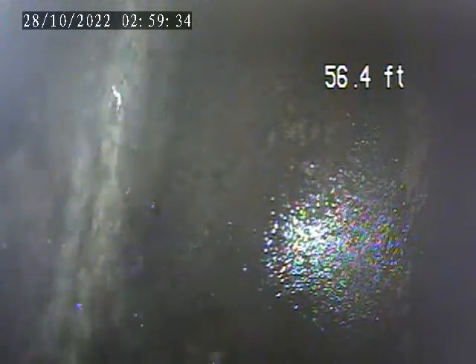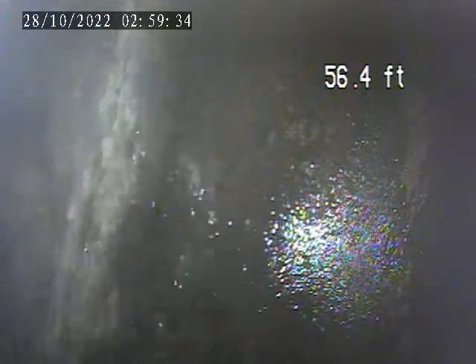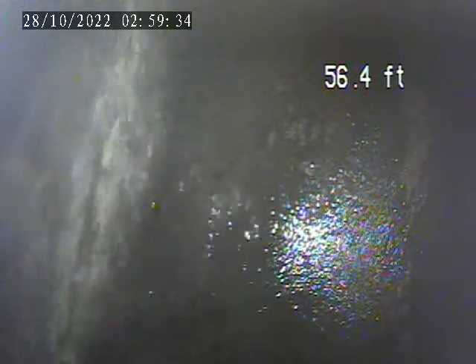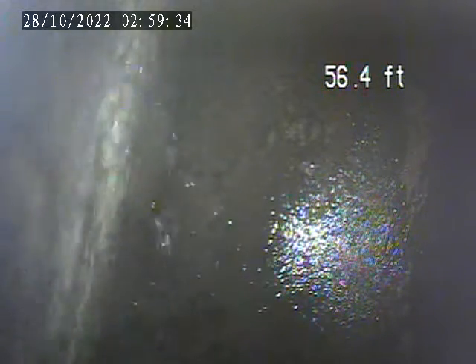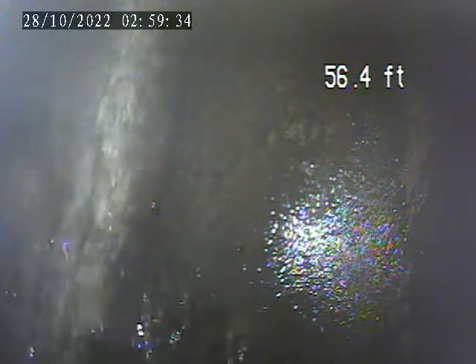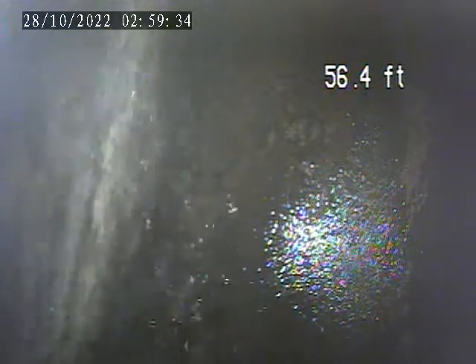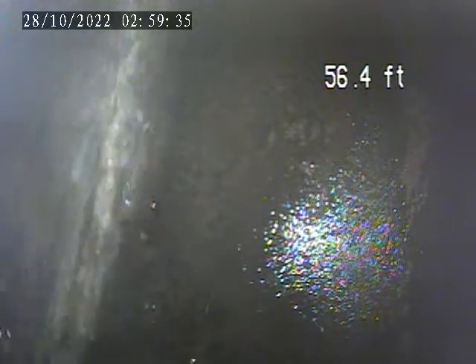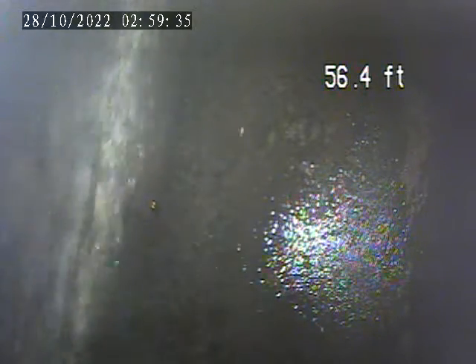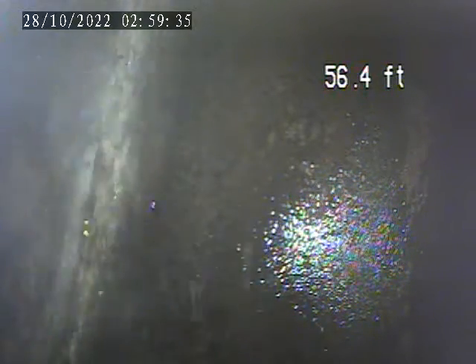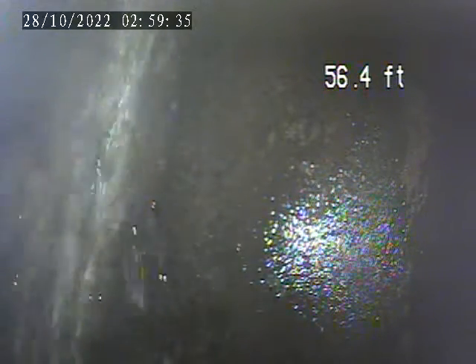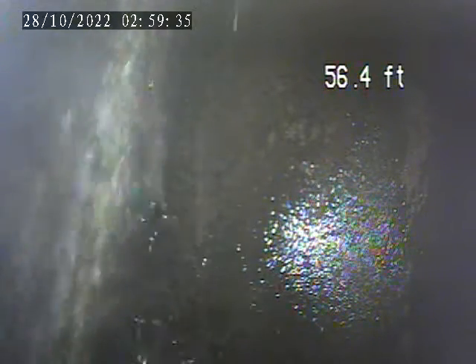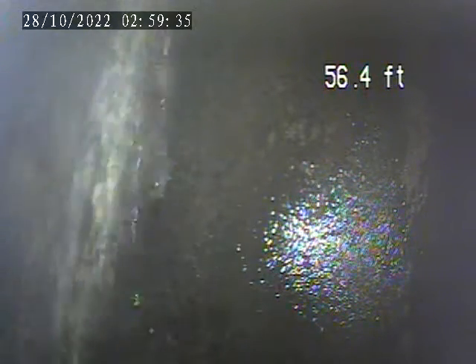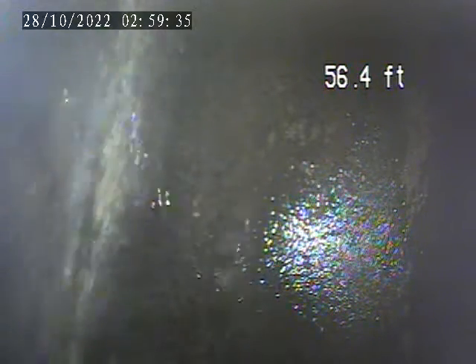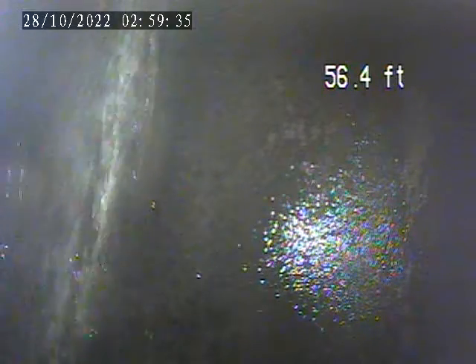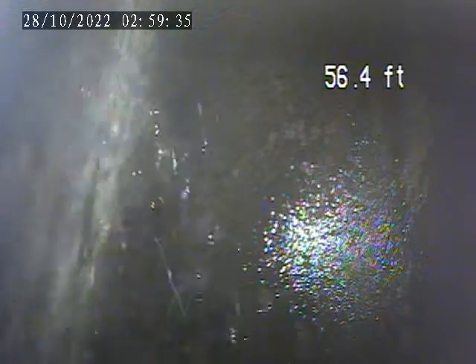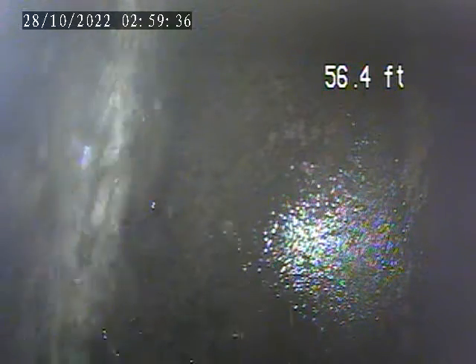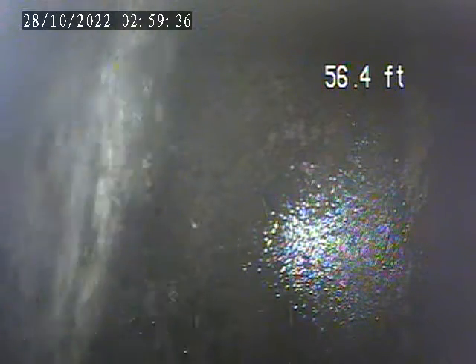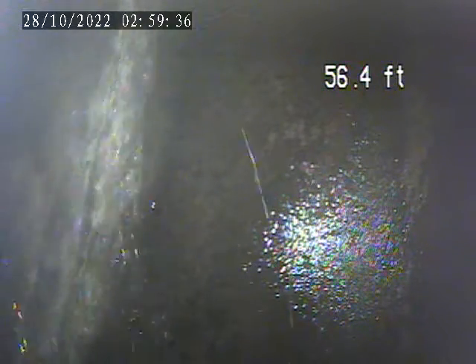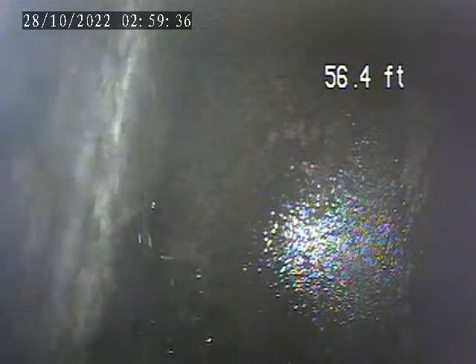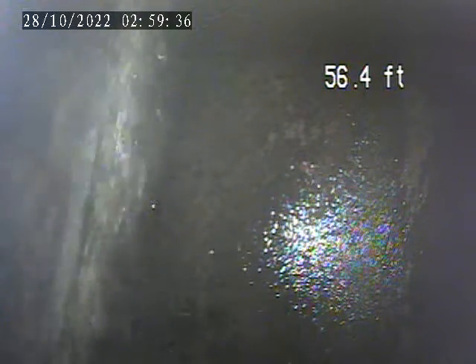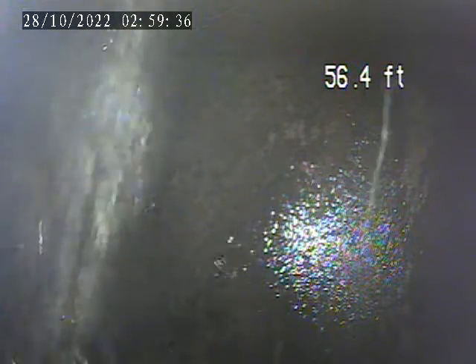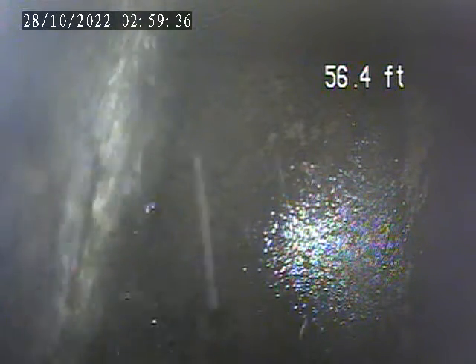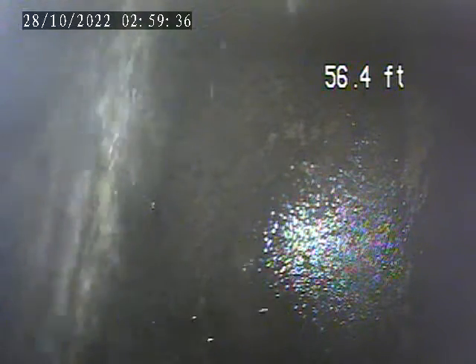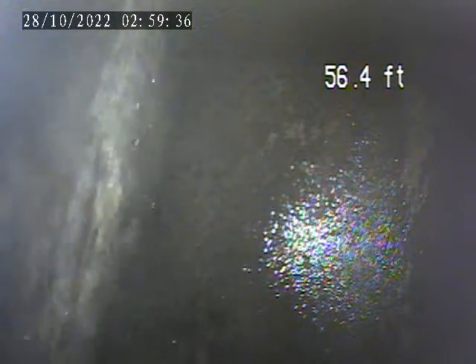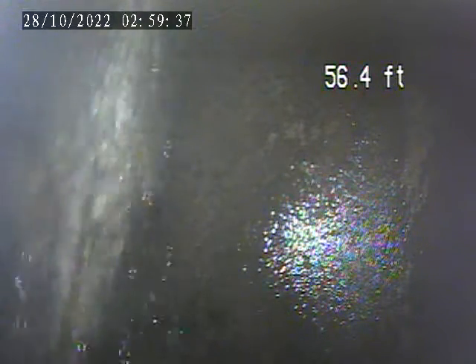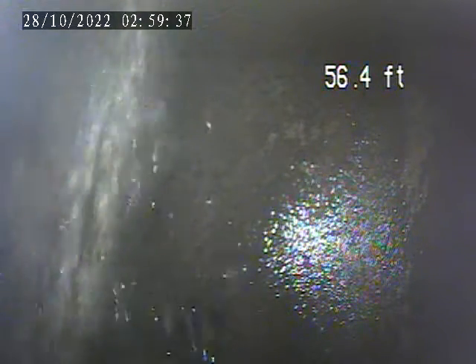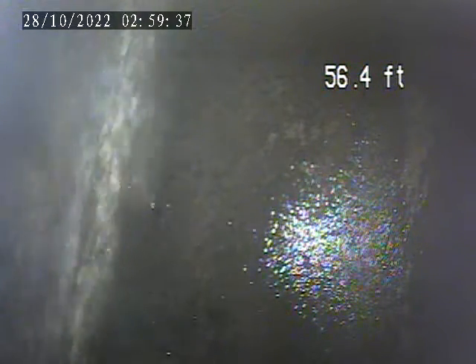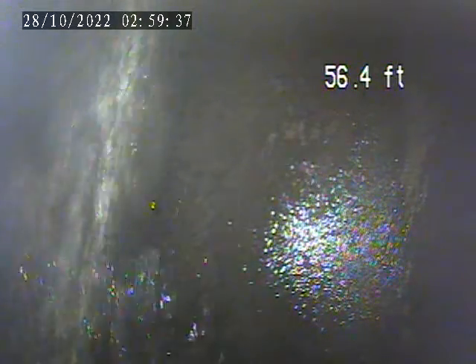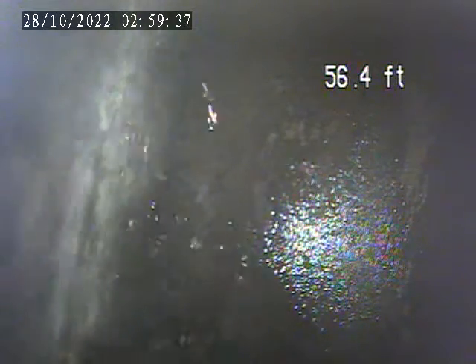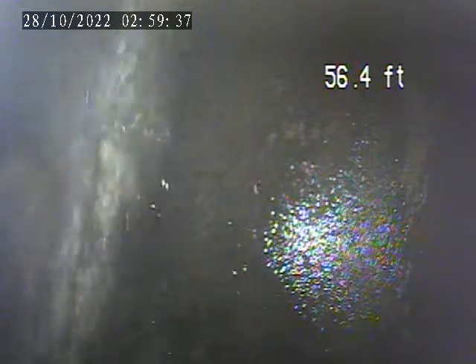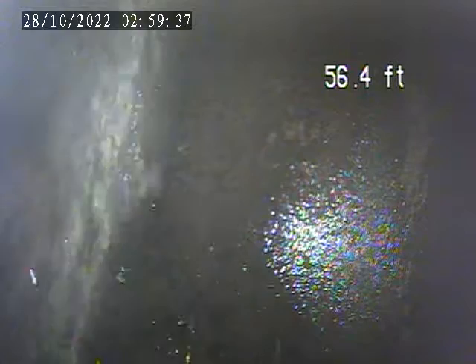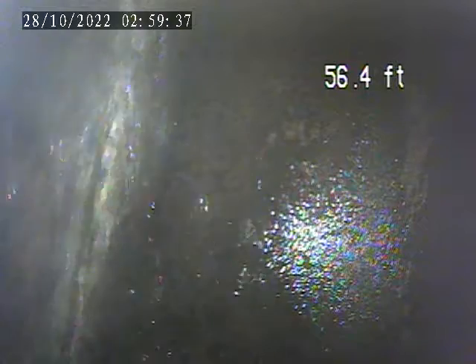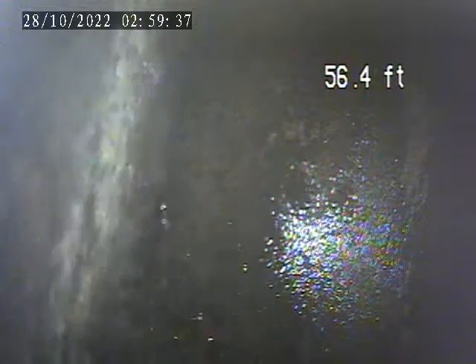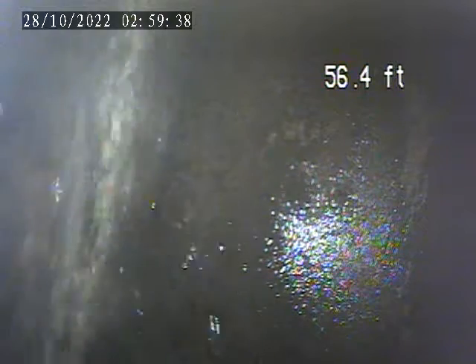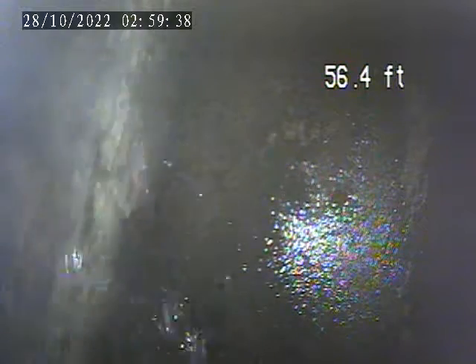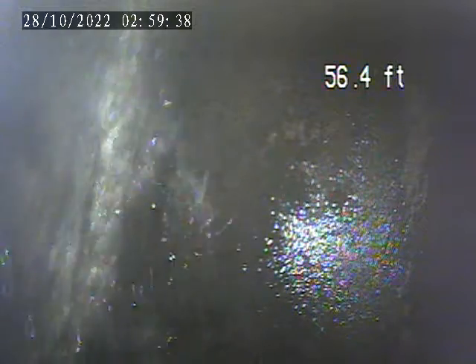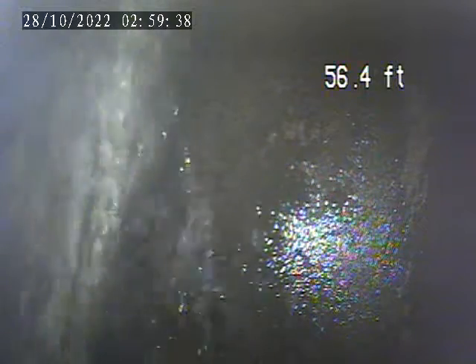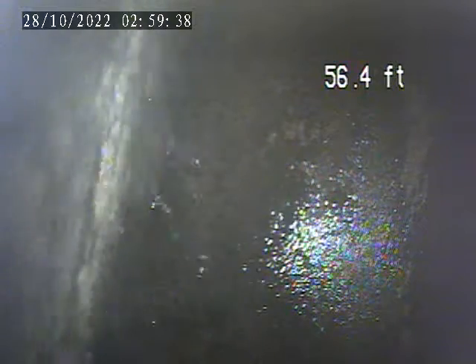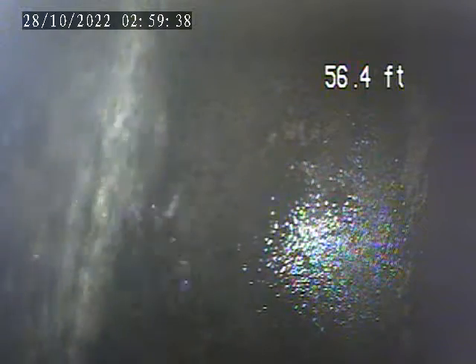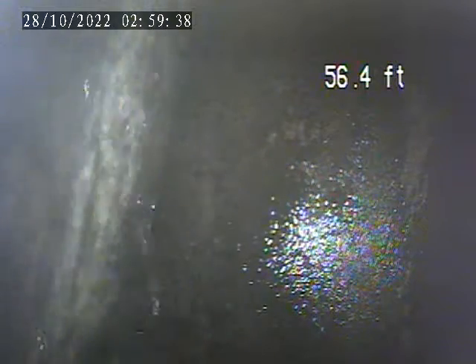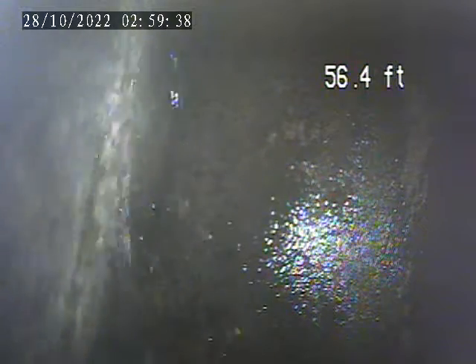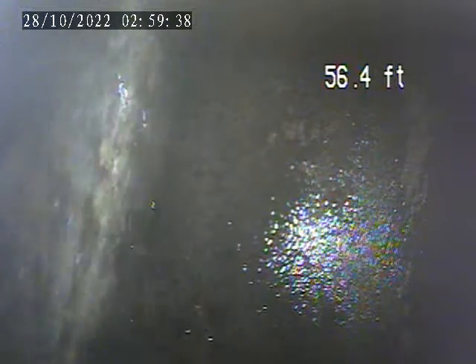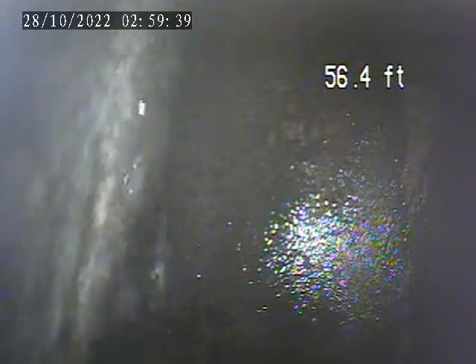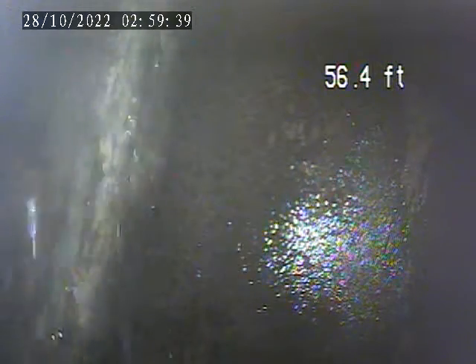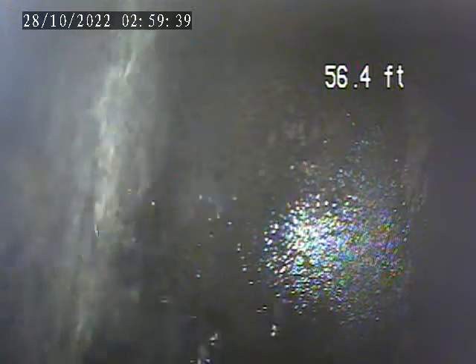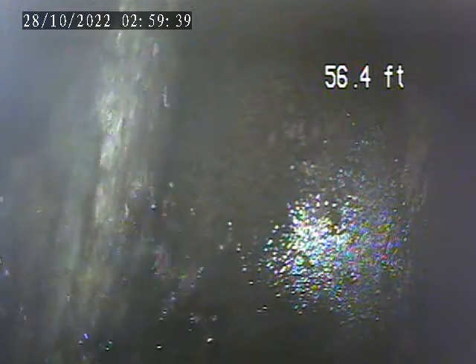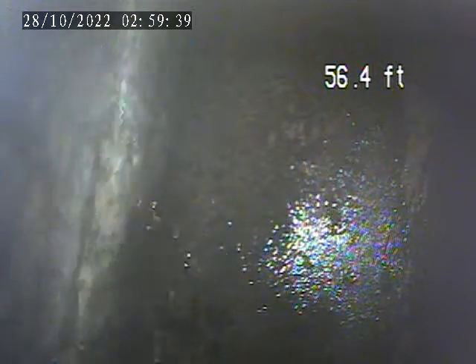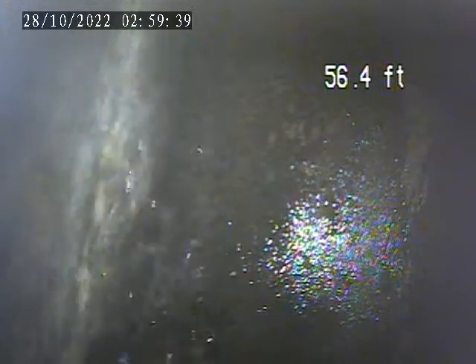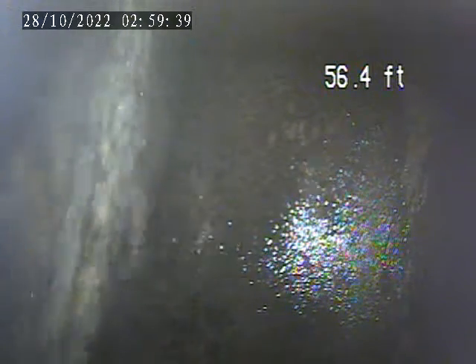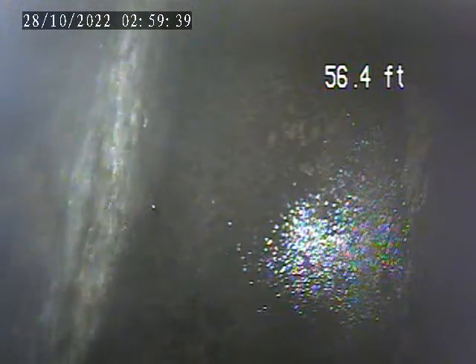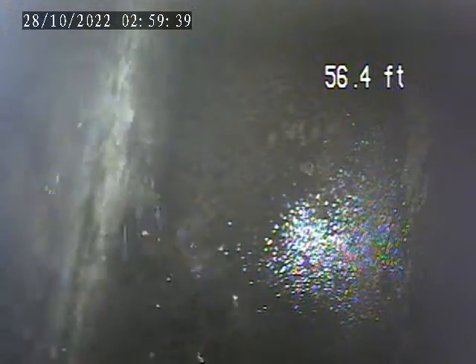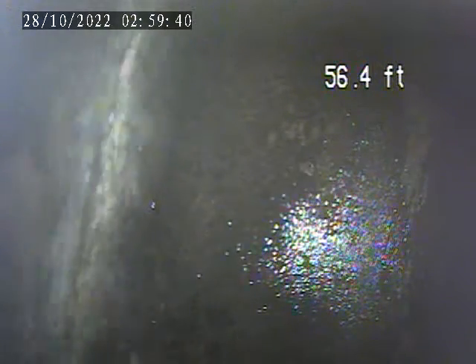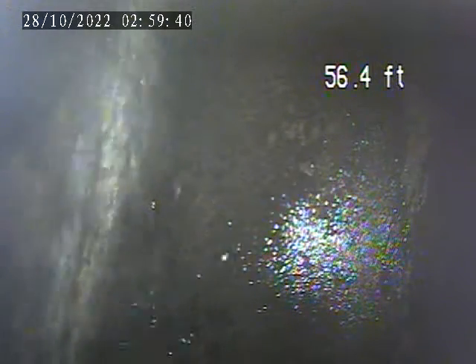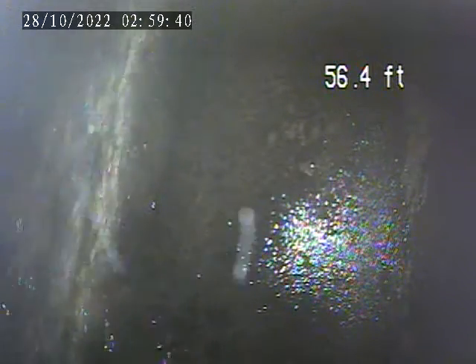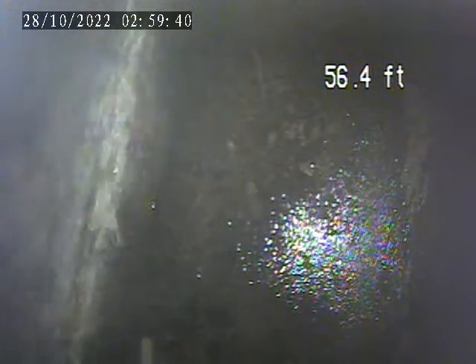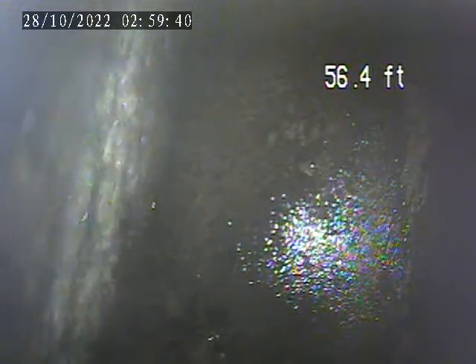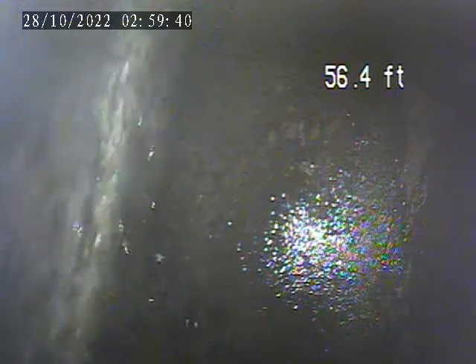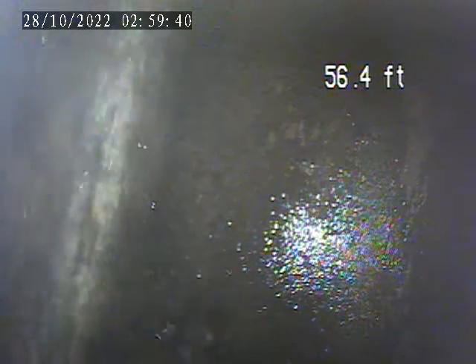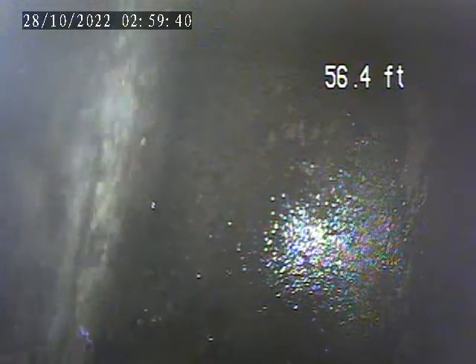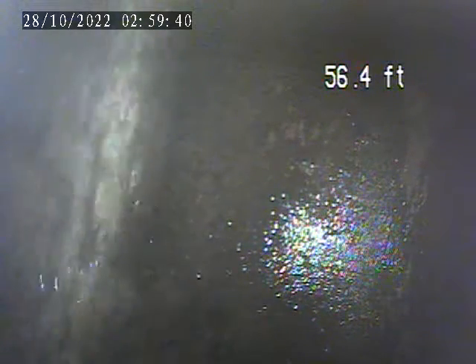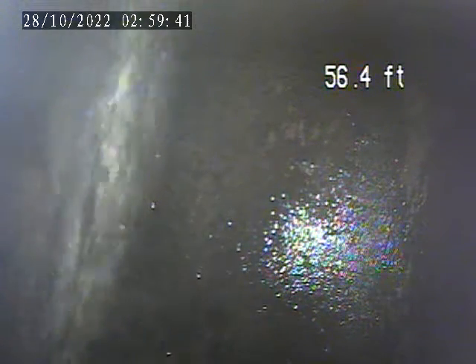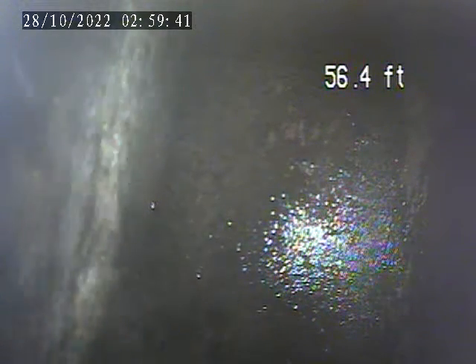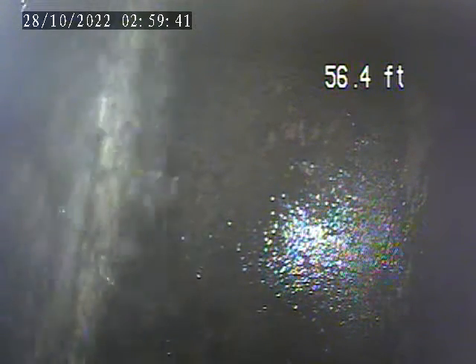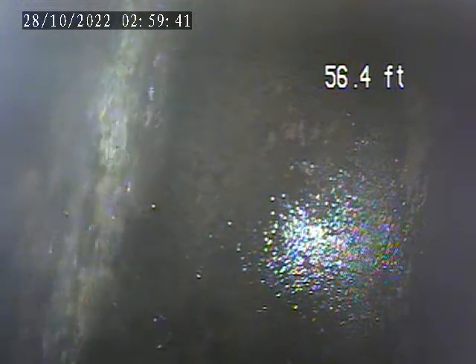6418 Landview. Today is October 27th. Doing a sewer inspection from a house trap access in the basement.